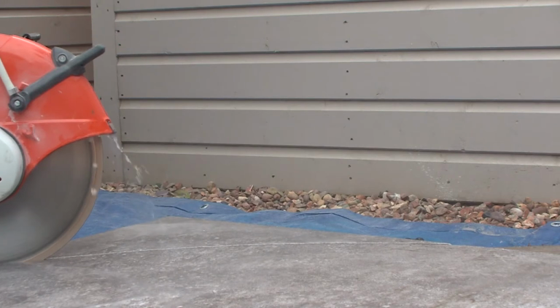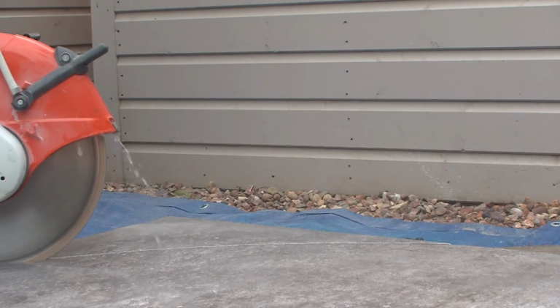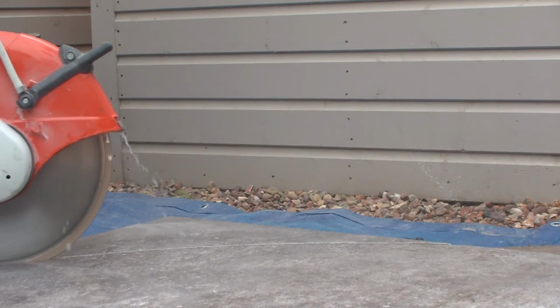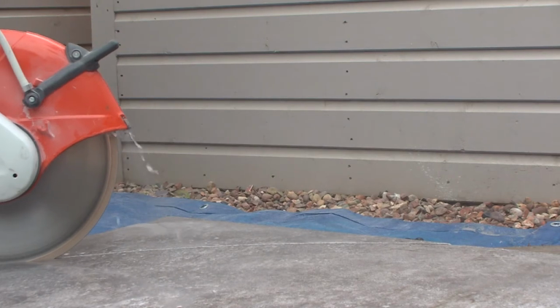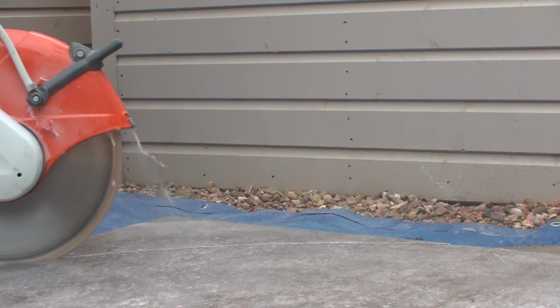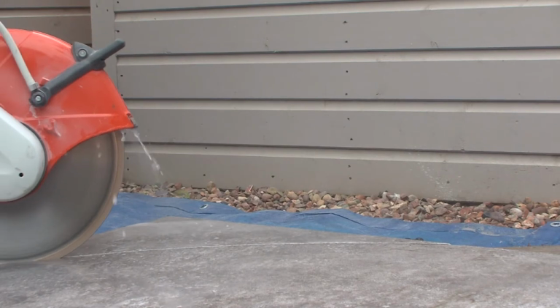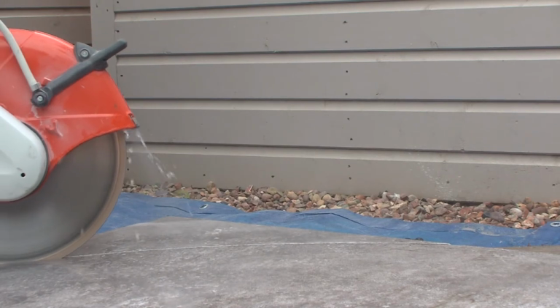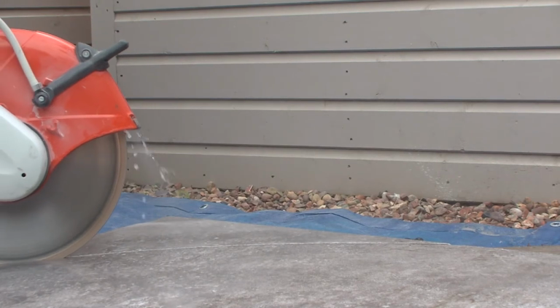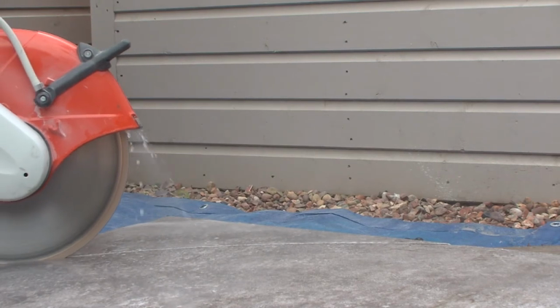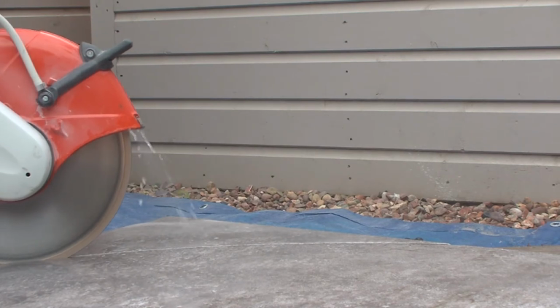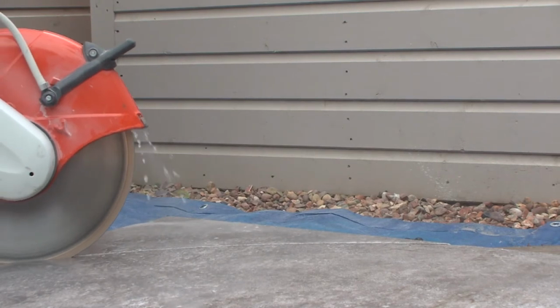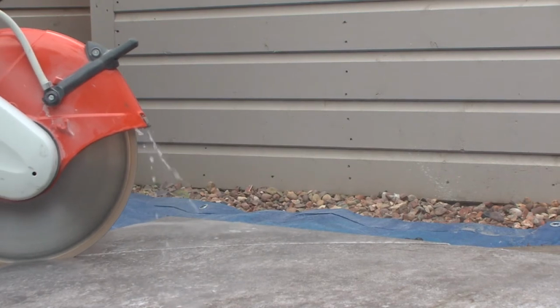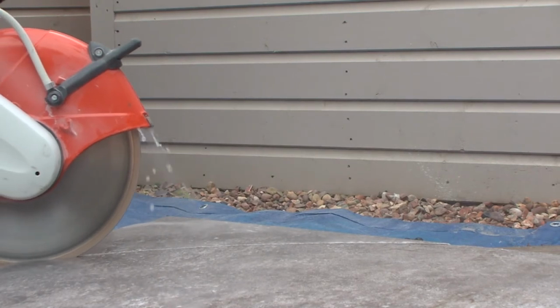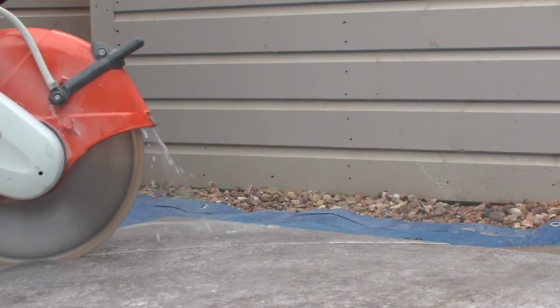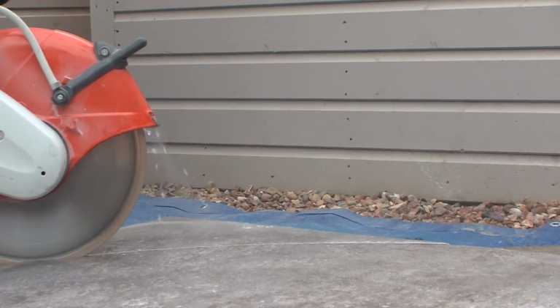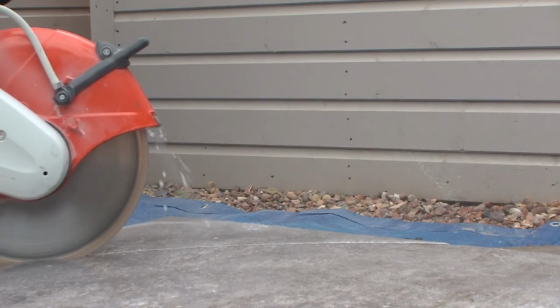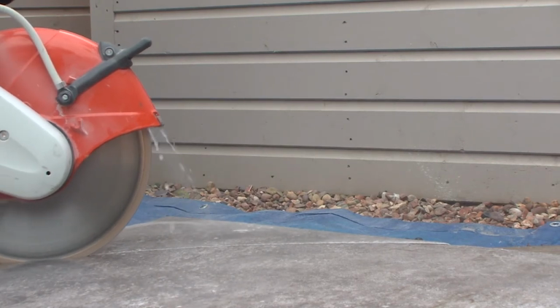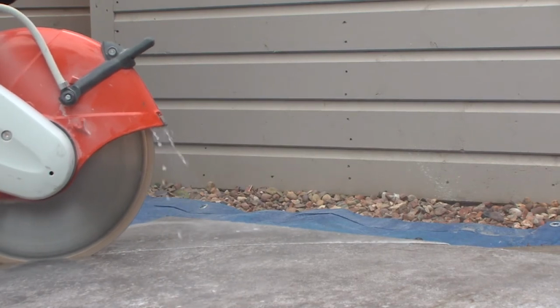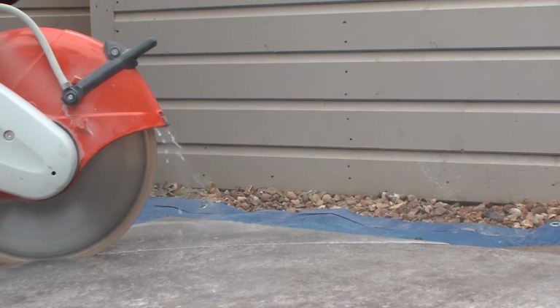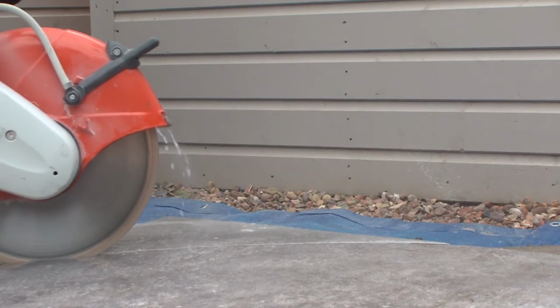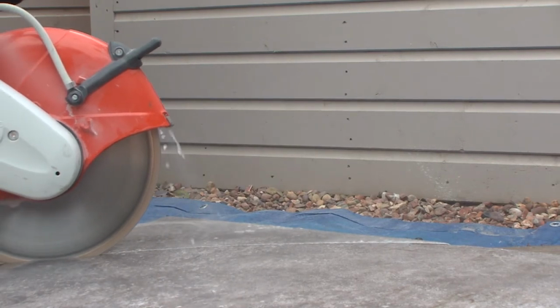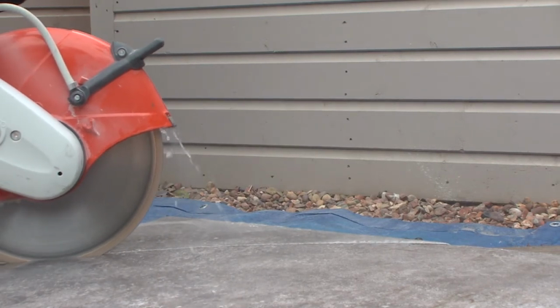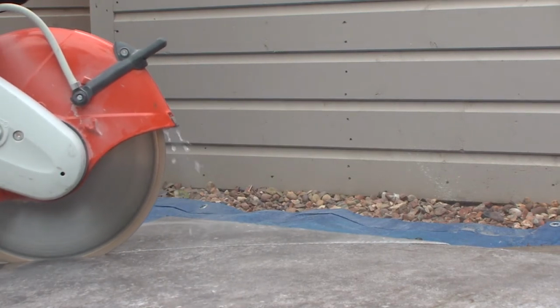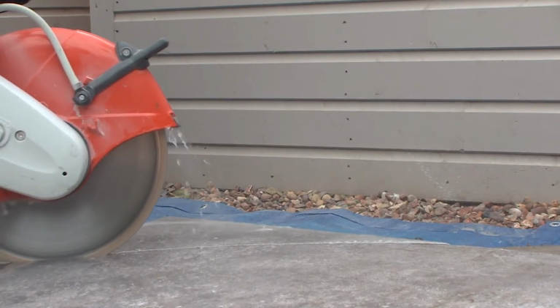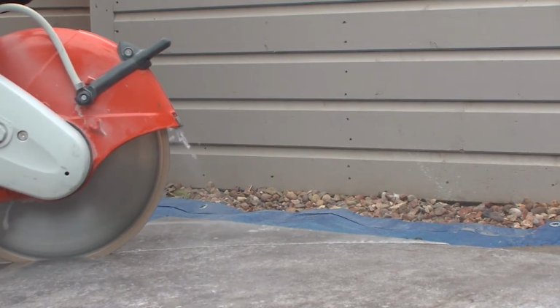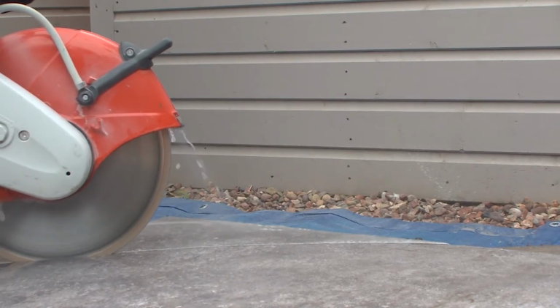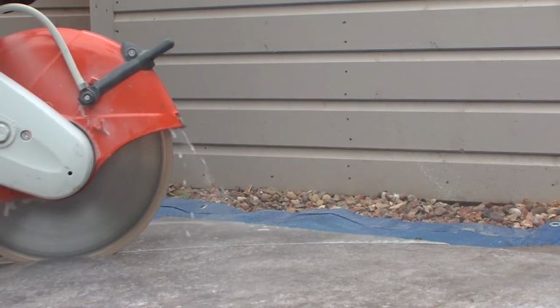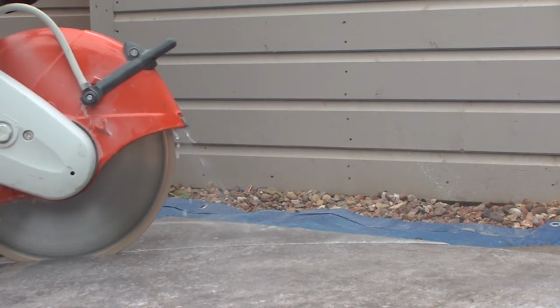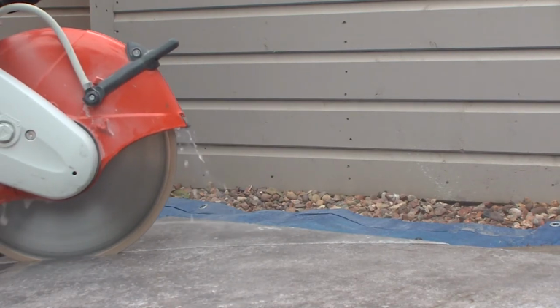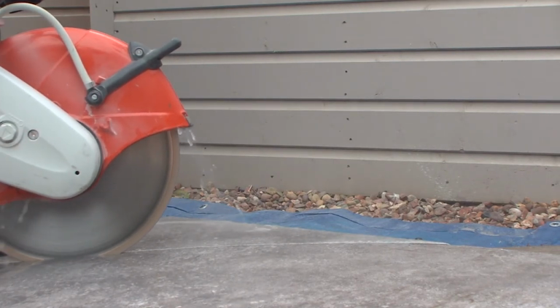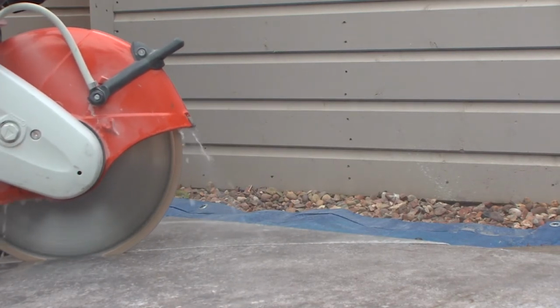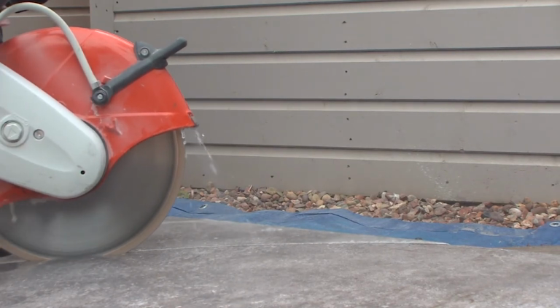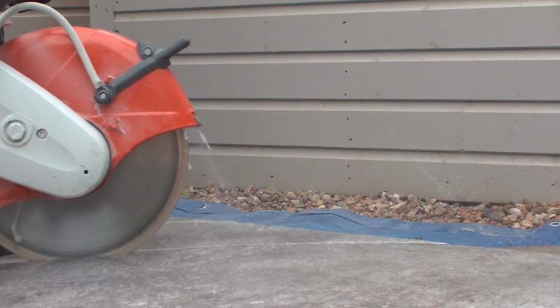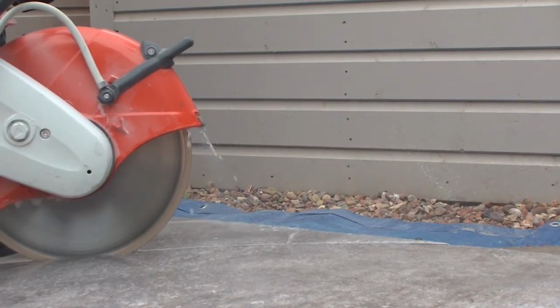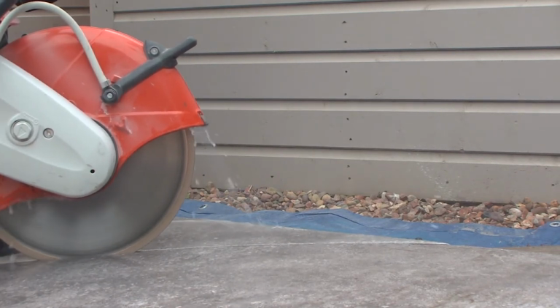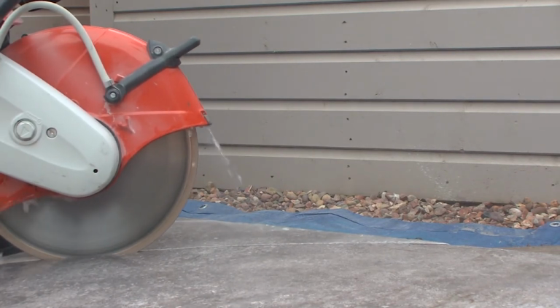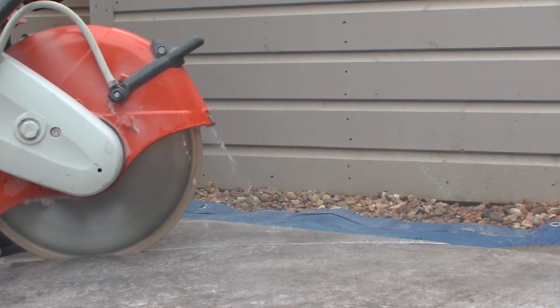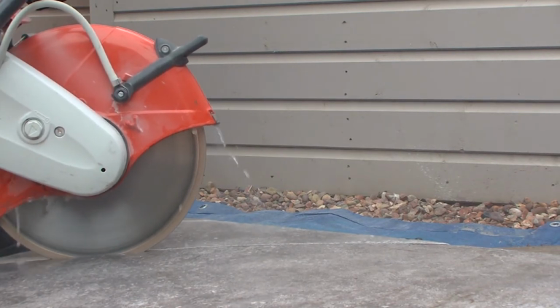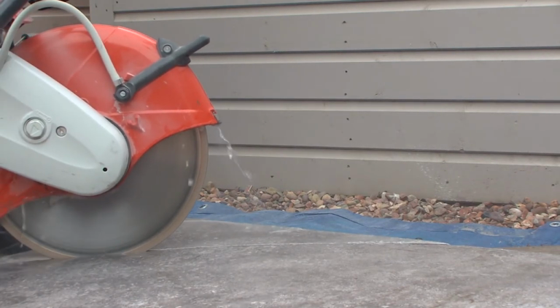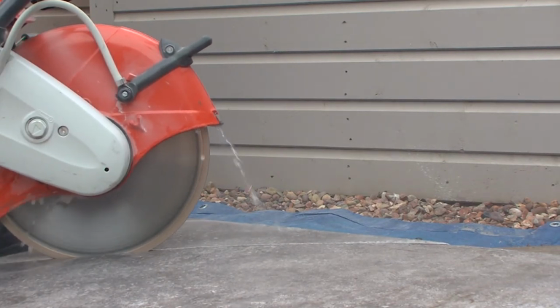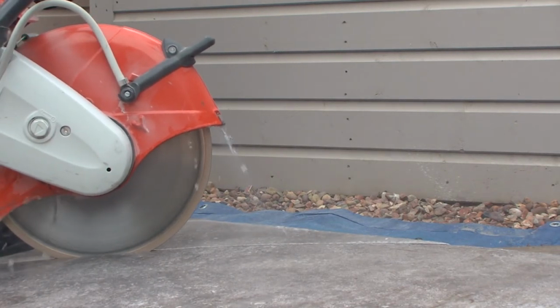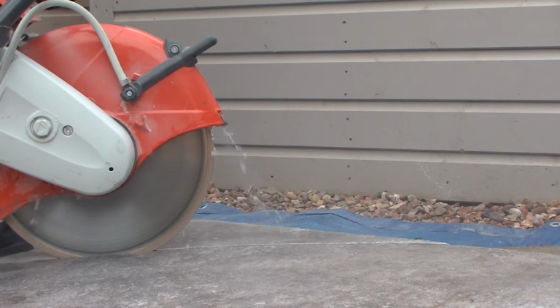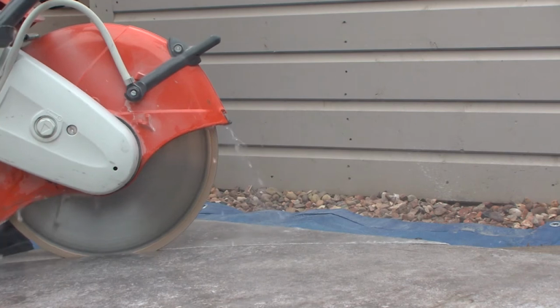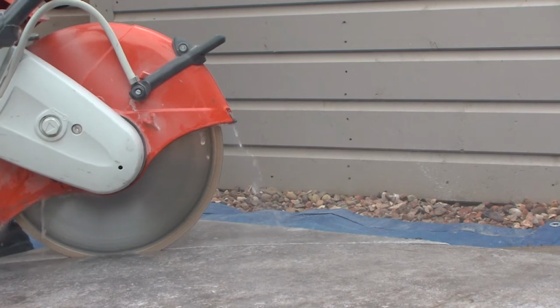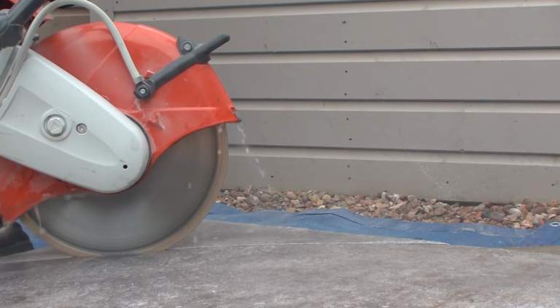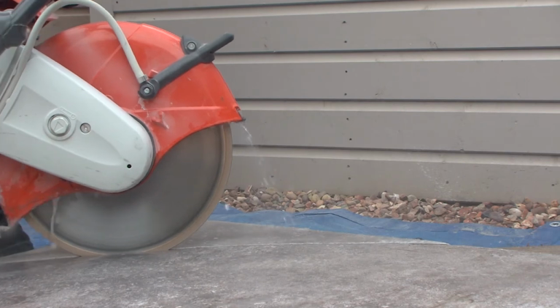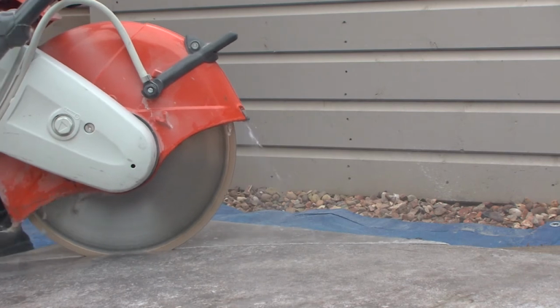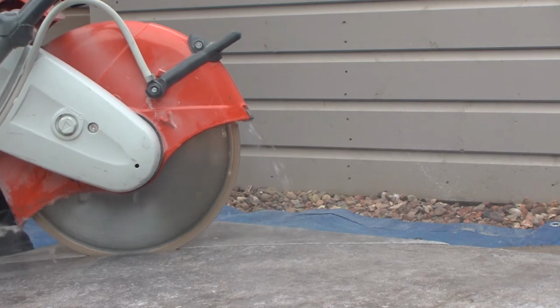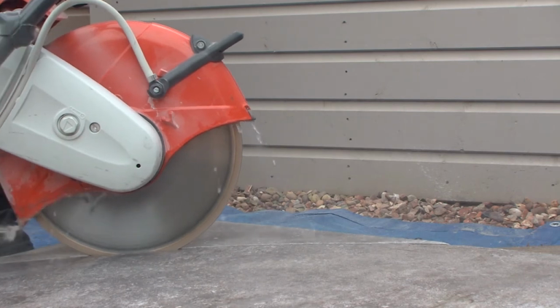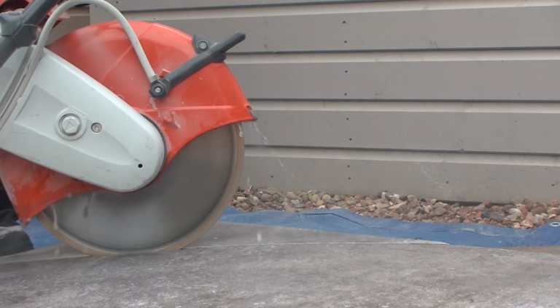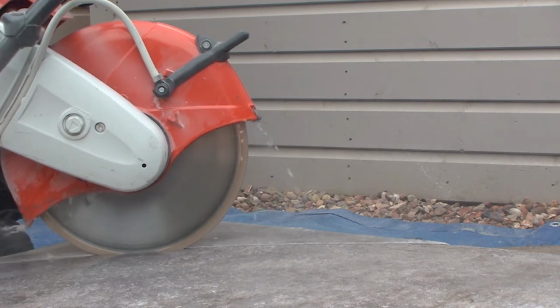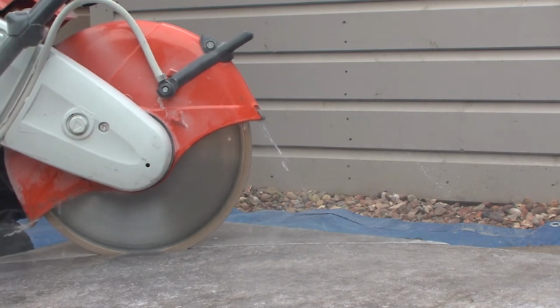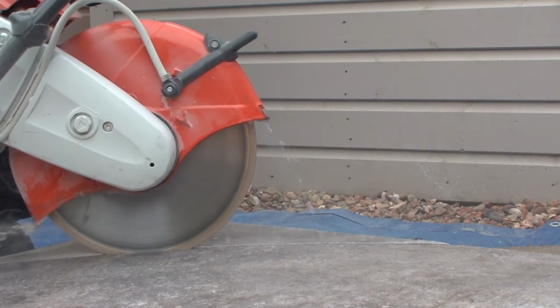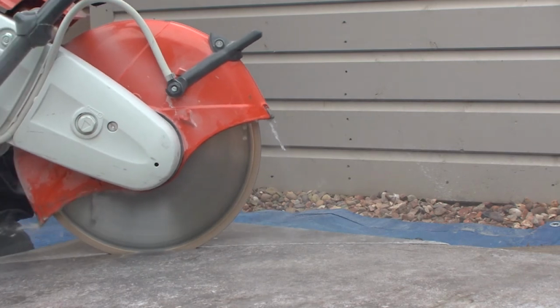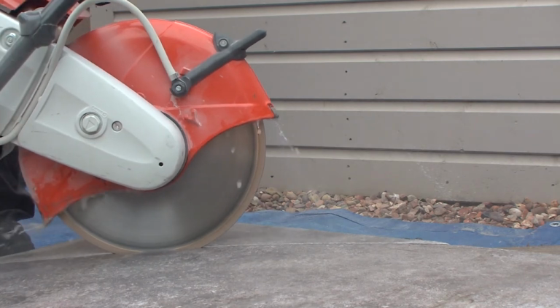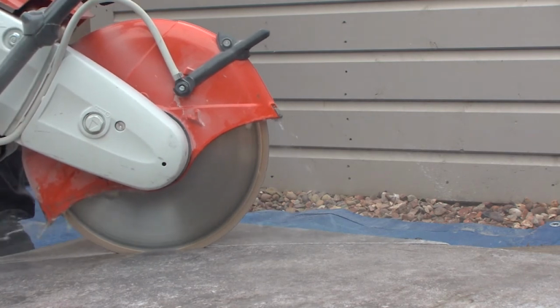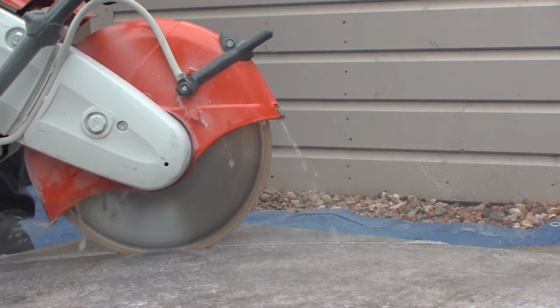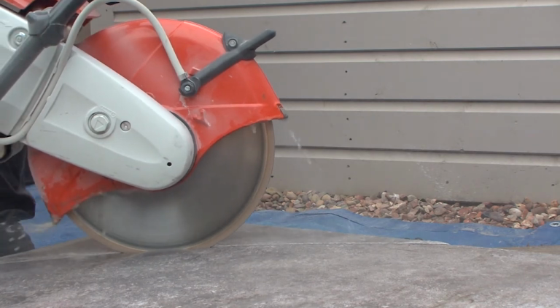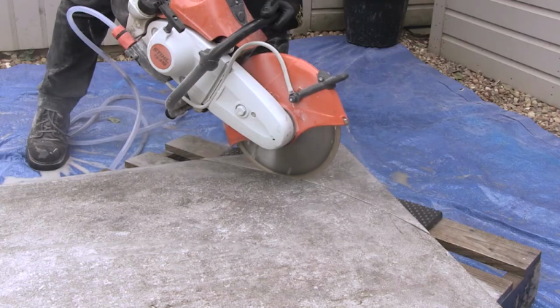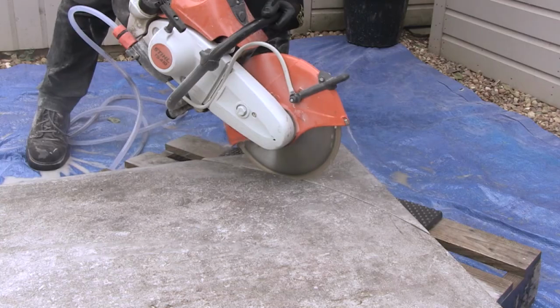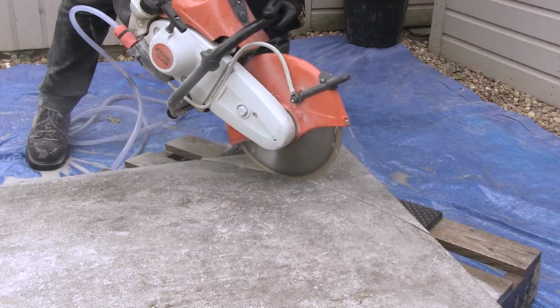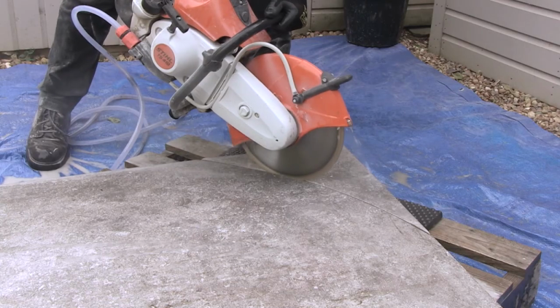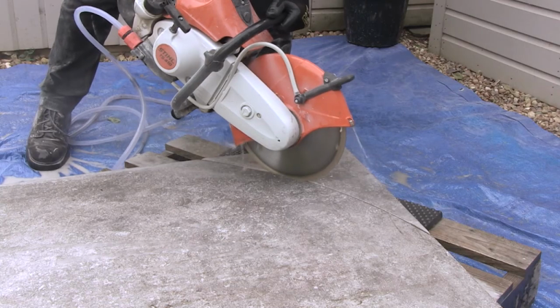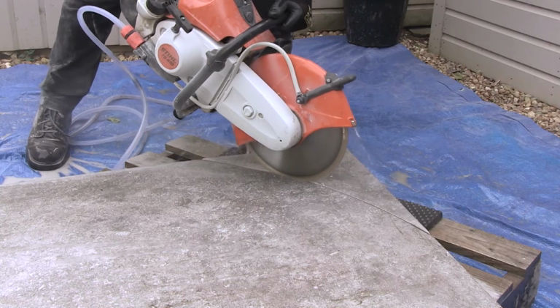As this is a long curve, I can use the petrol saw. For smaller, tighter curves, use the small angle grinder with a porcelain blade.